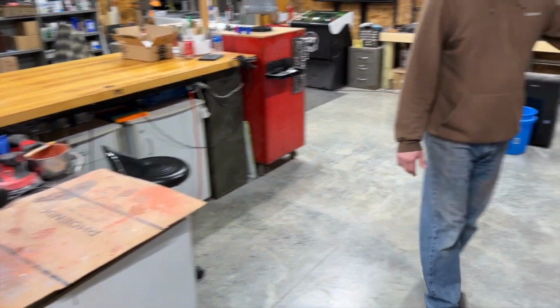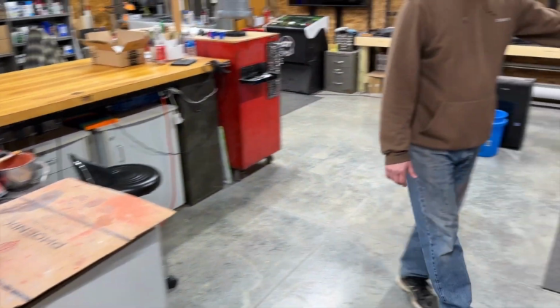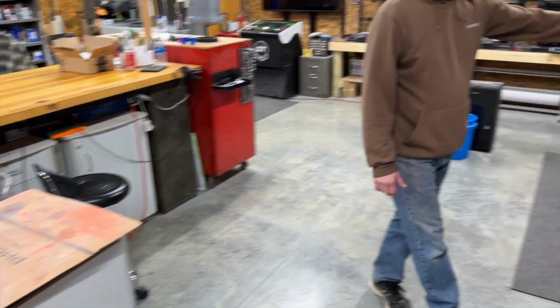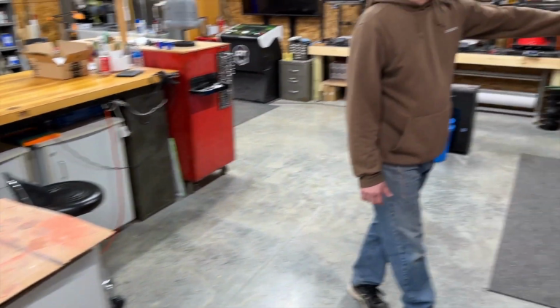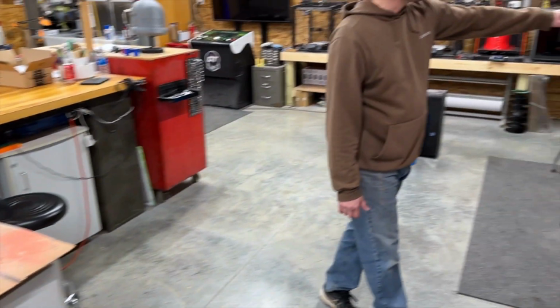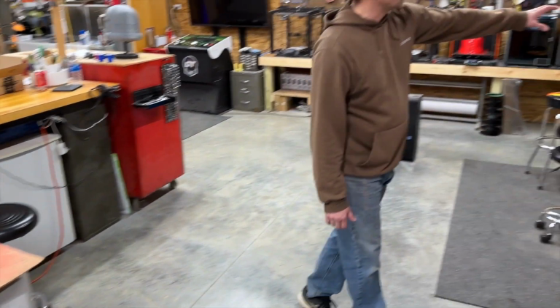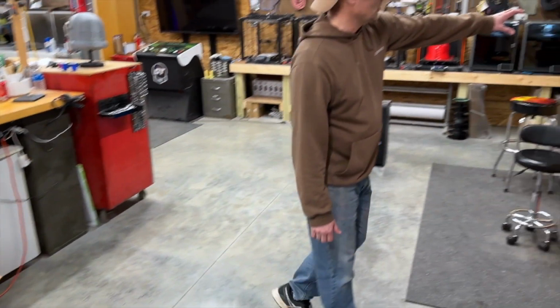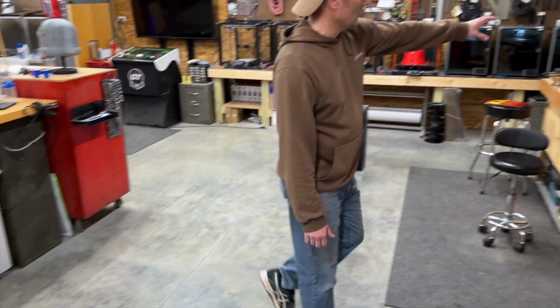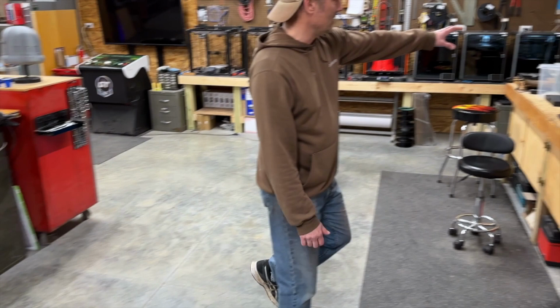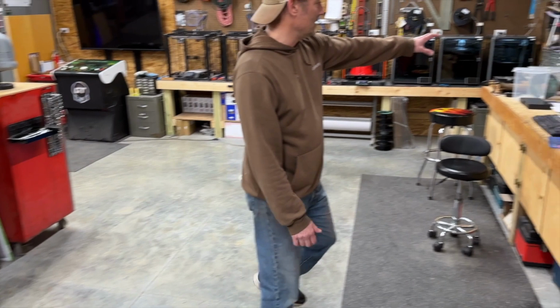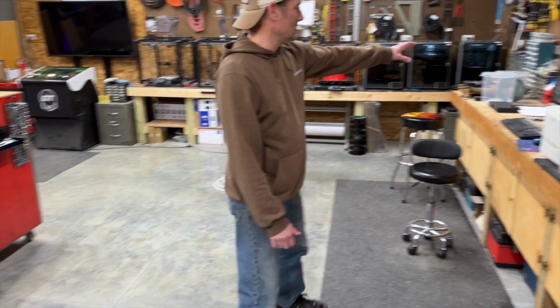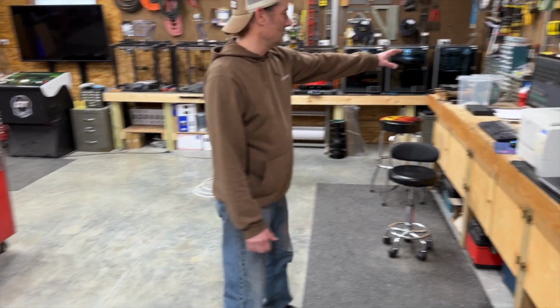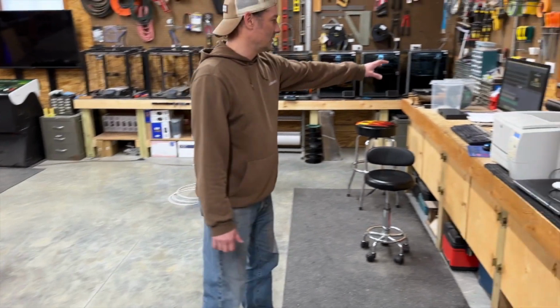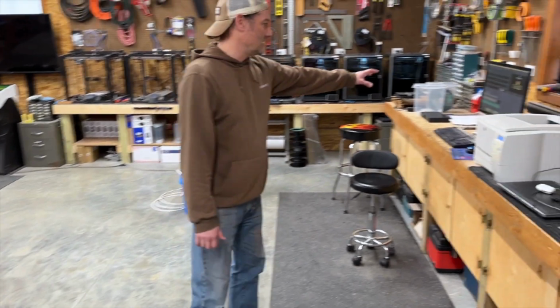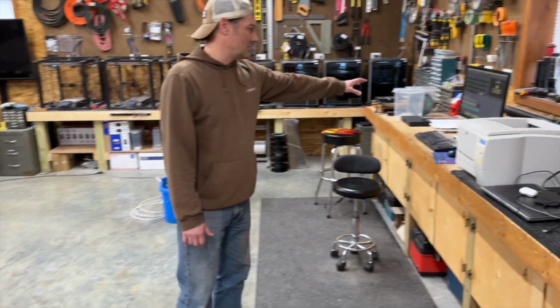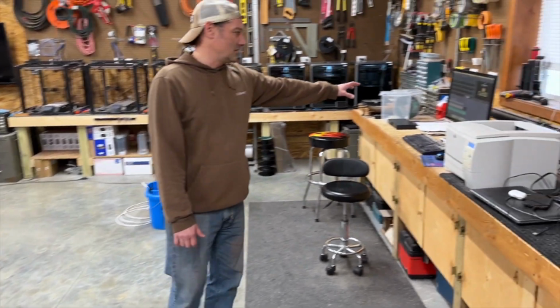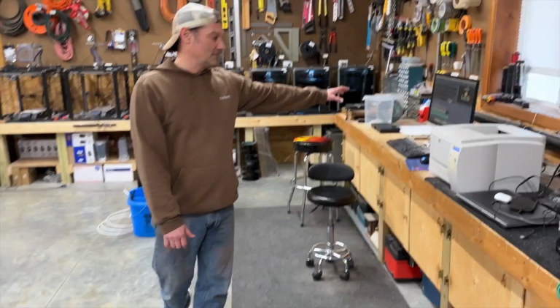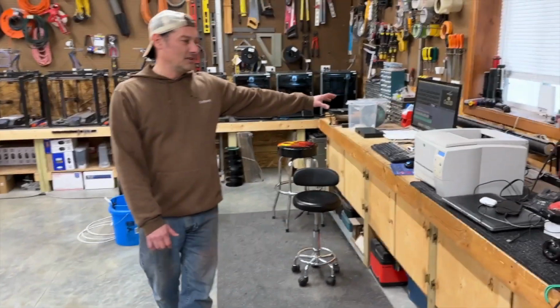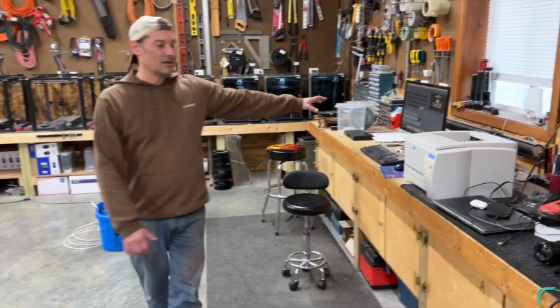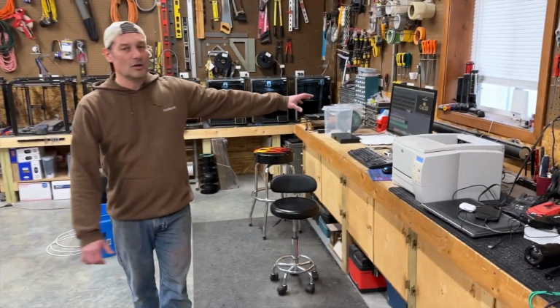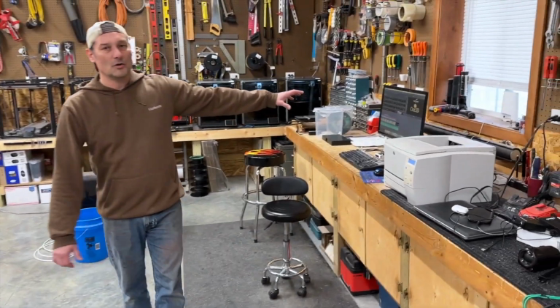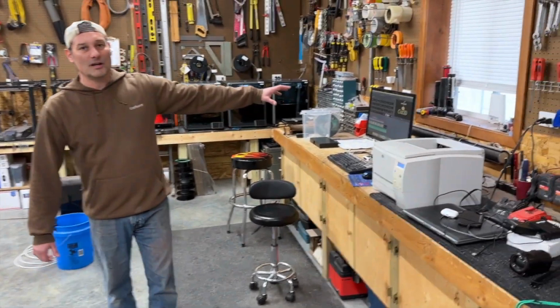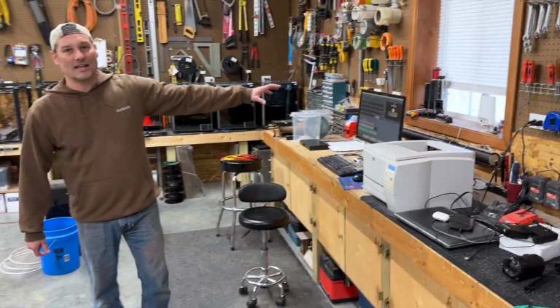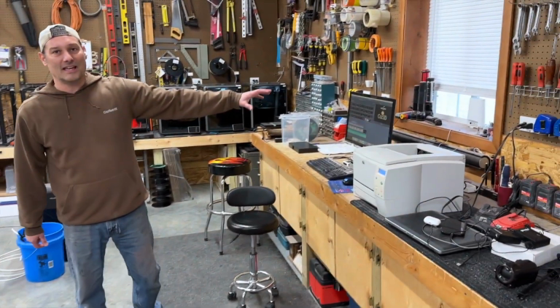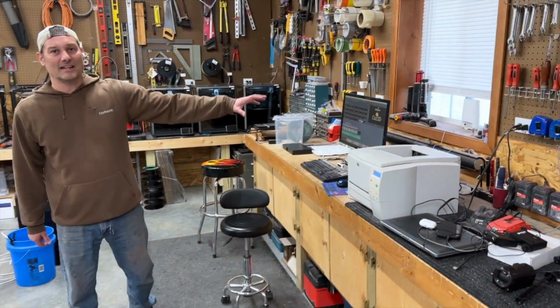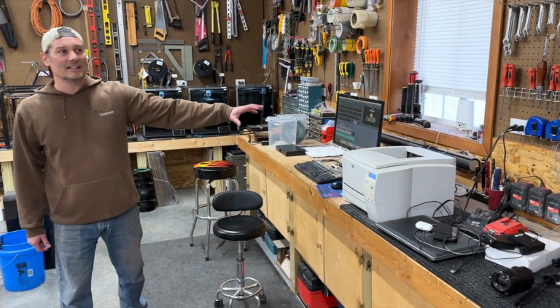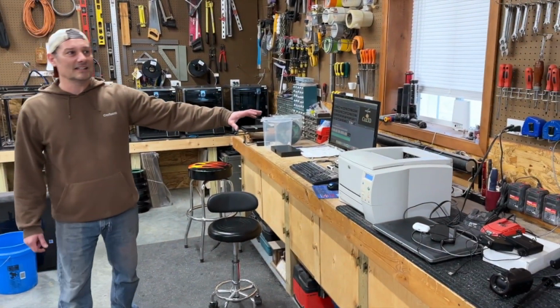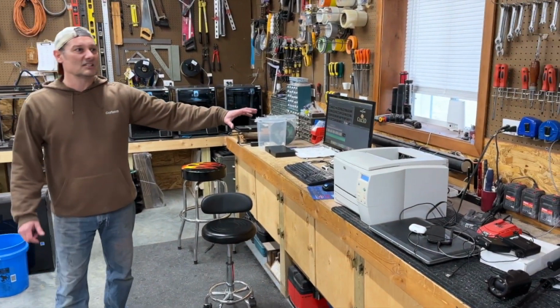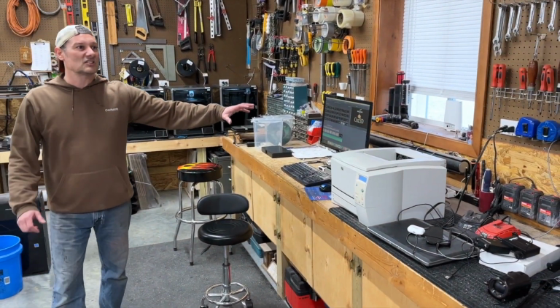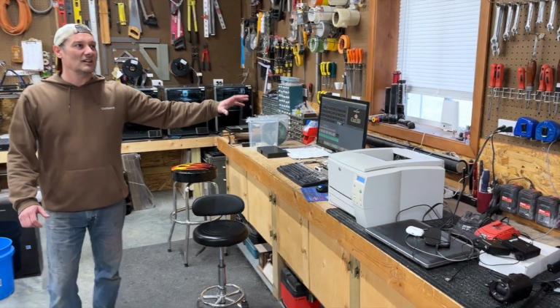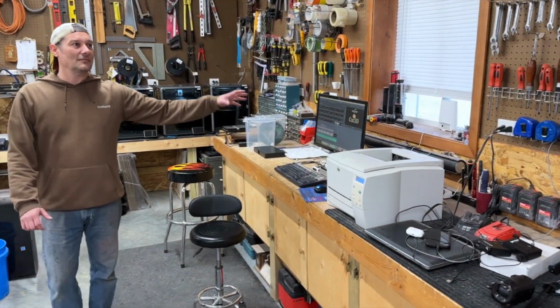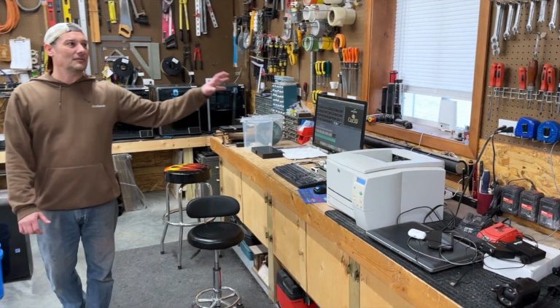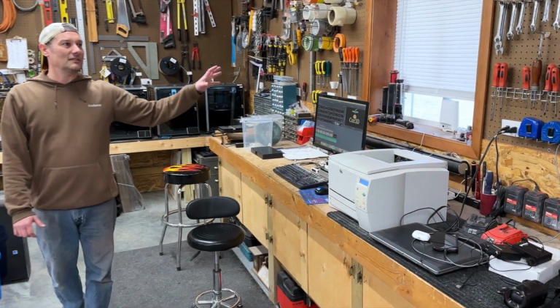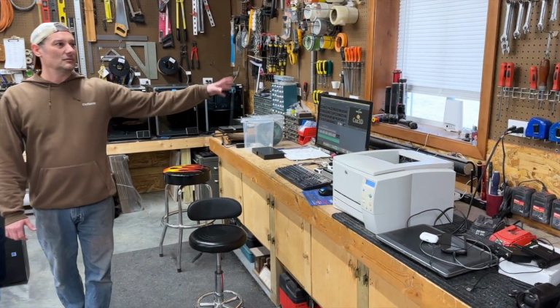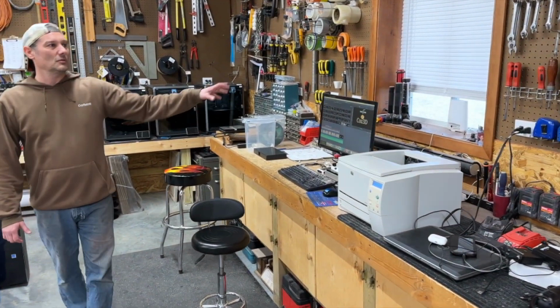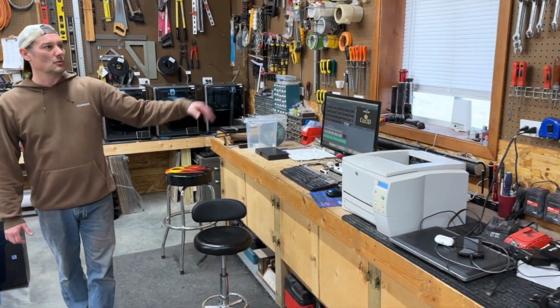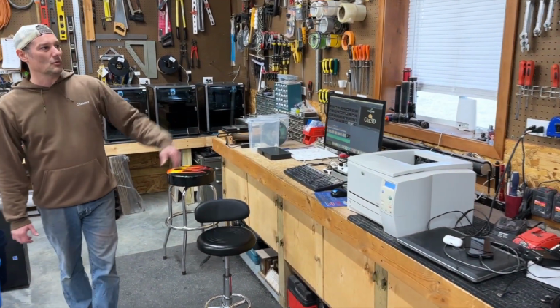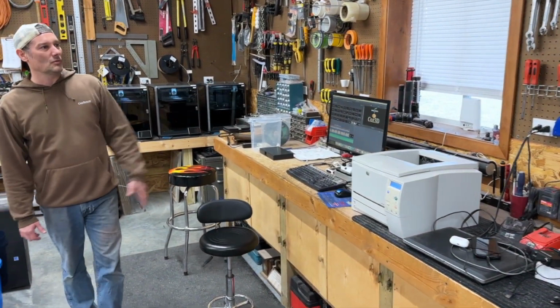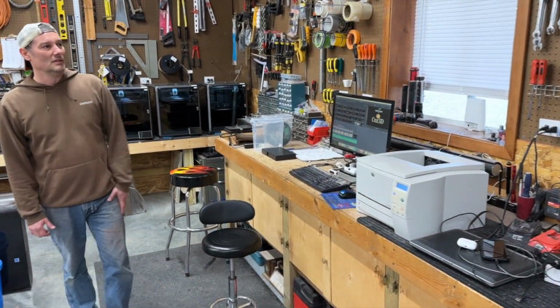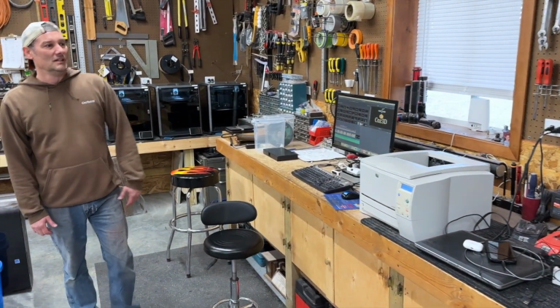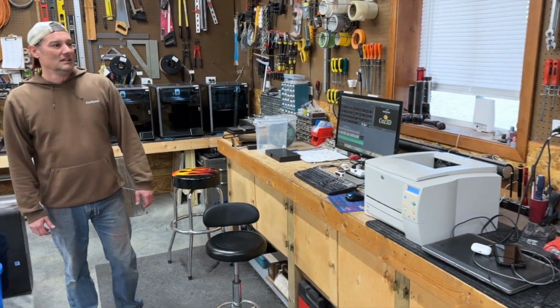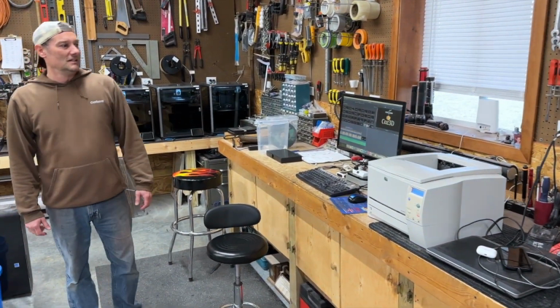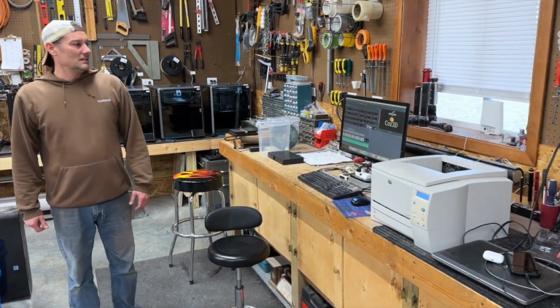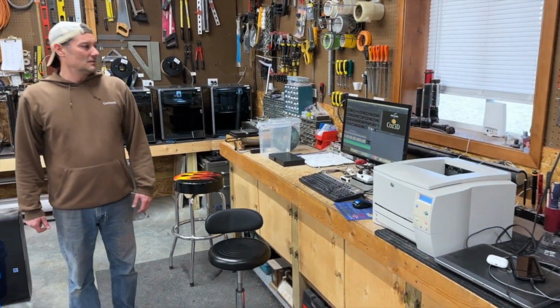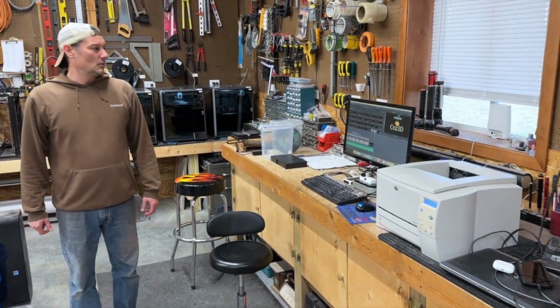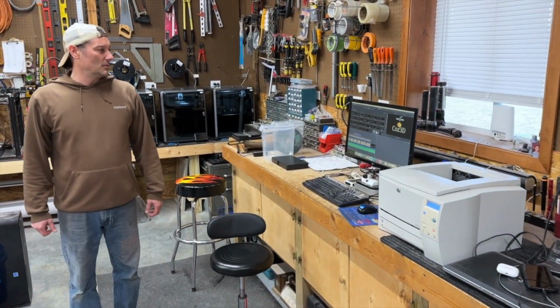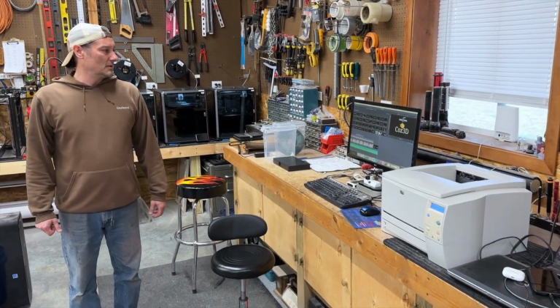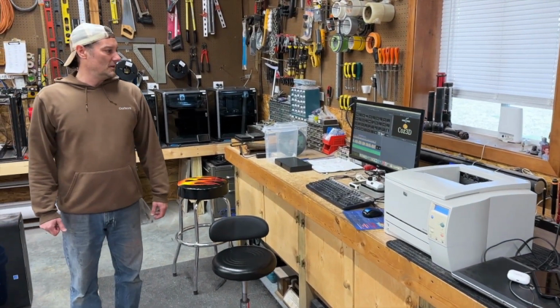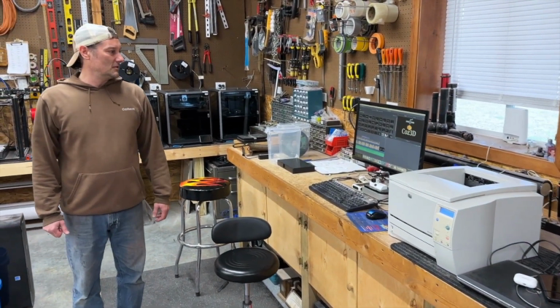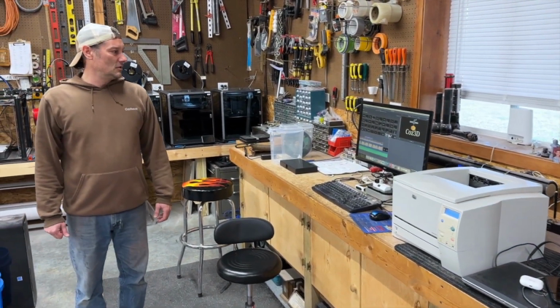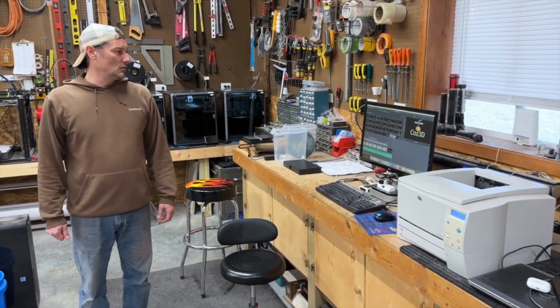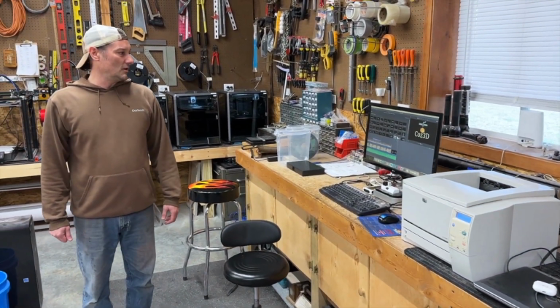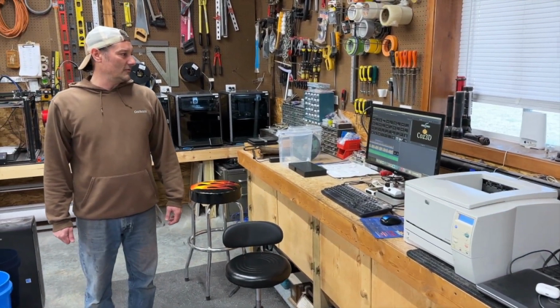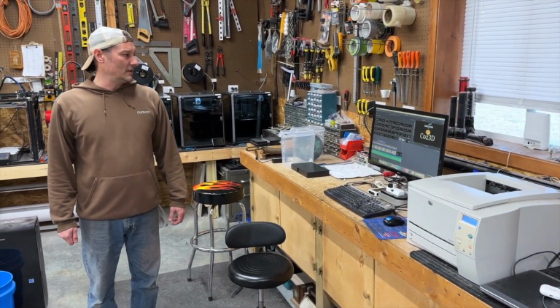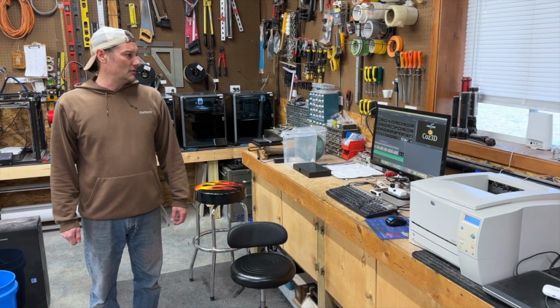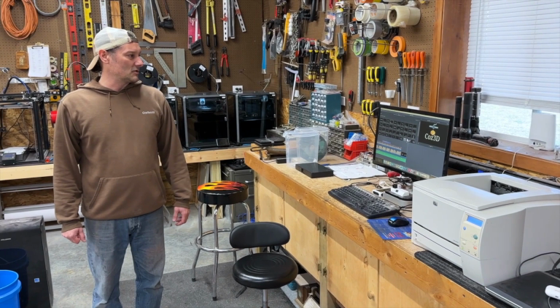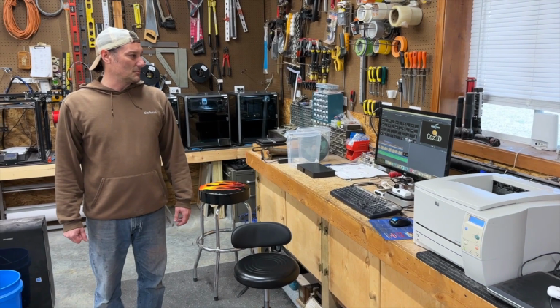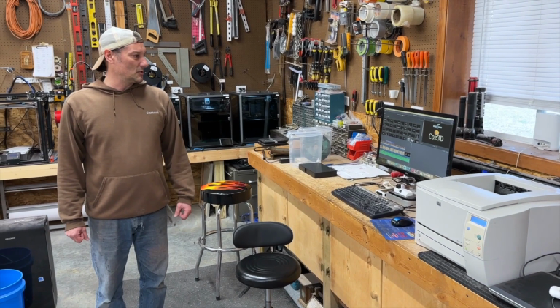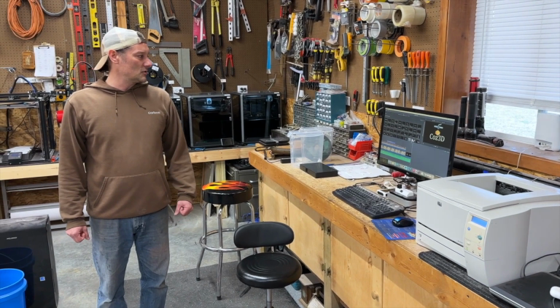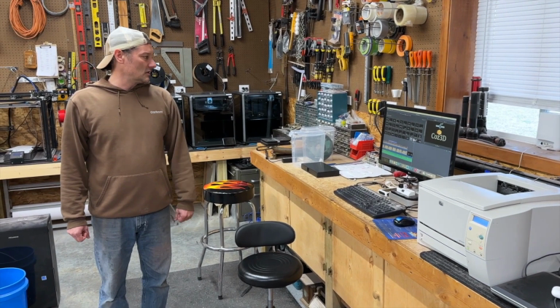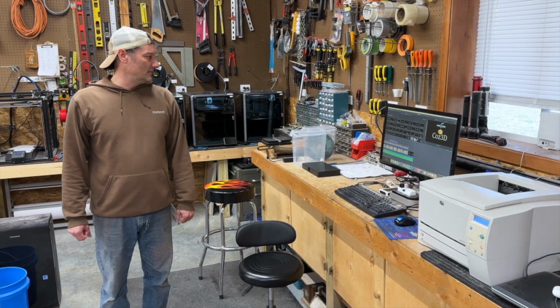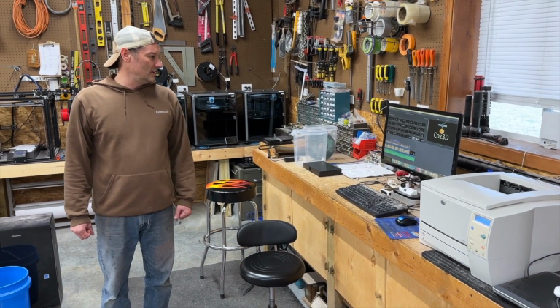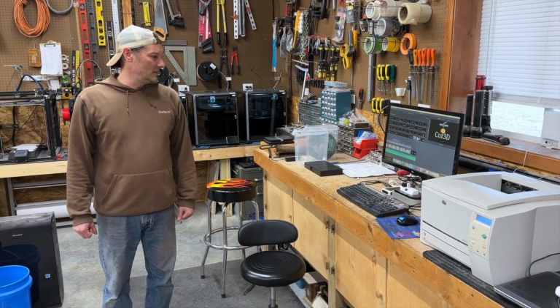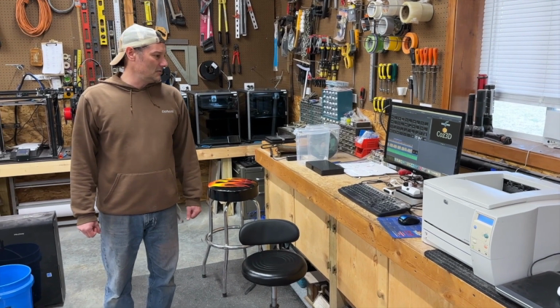Over here we've got our video editing setup, where we do and produce our videos.